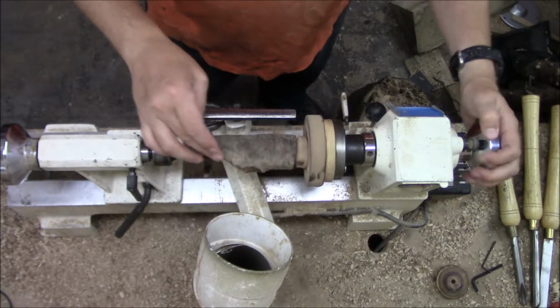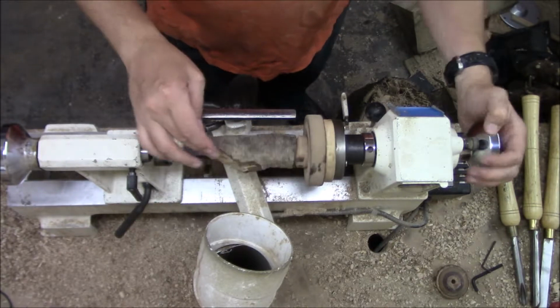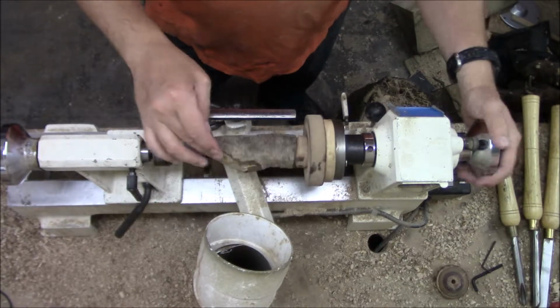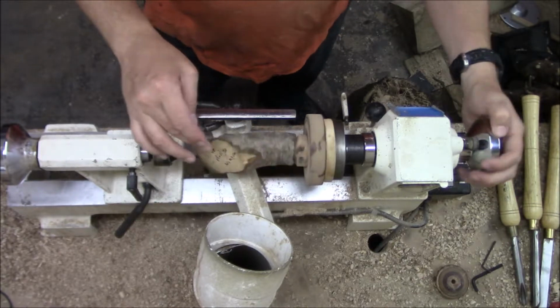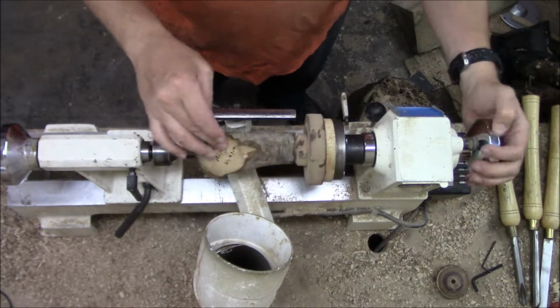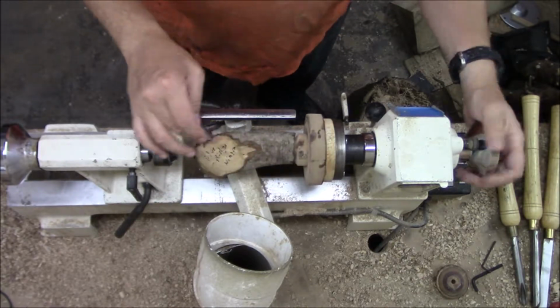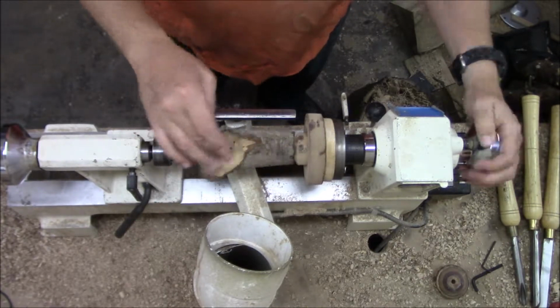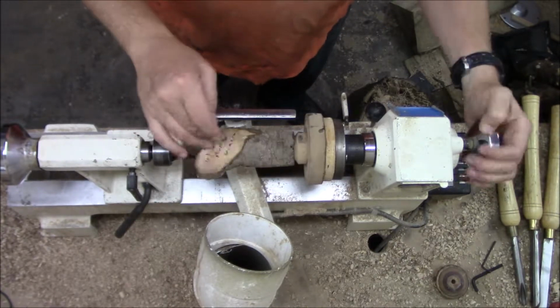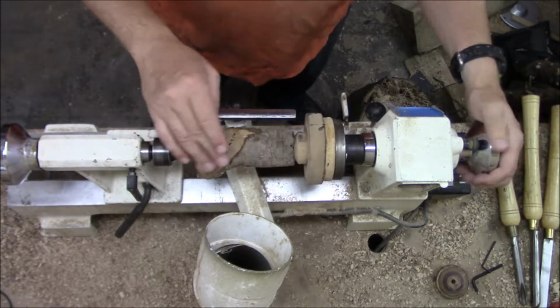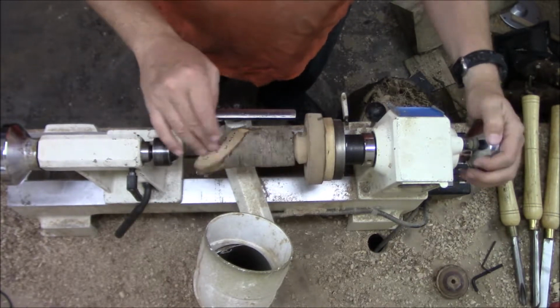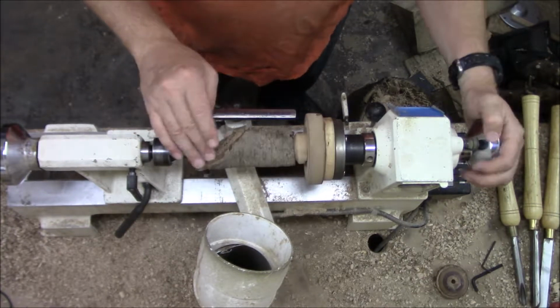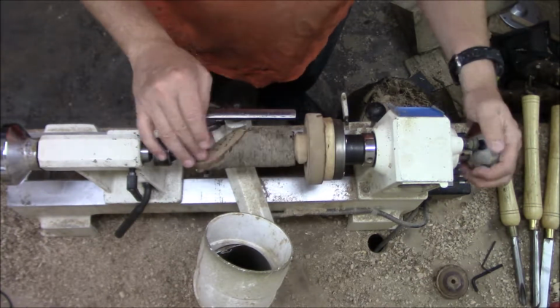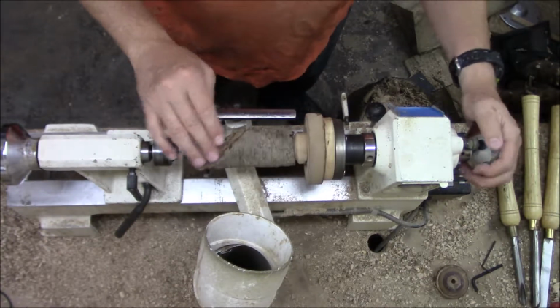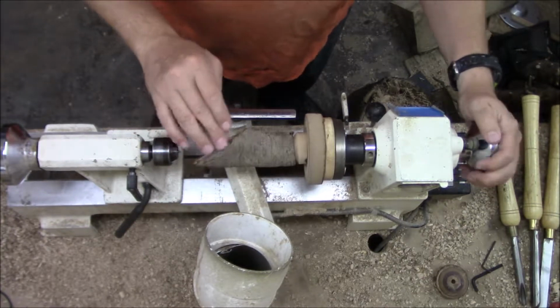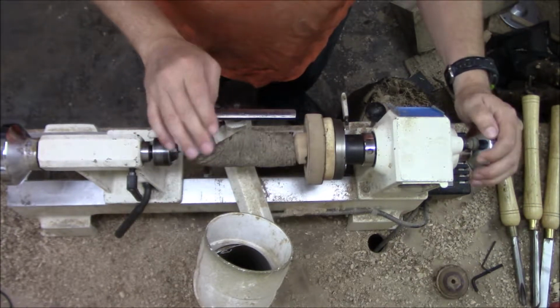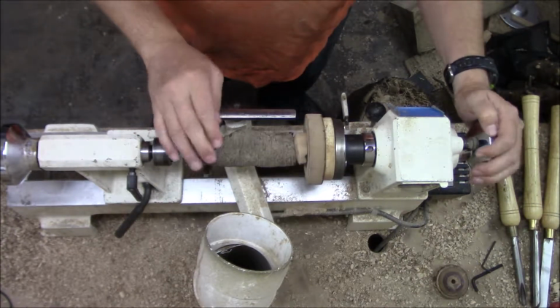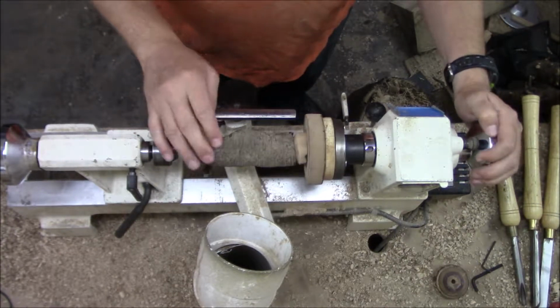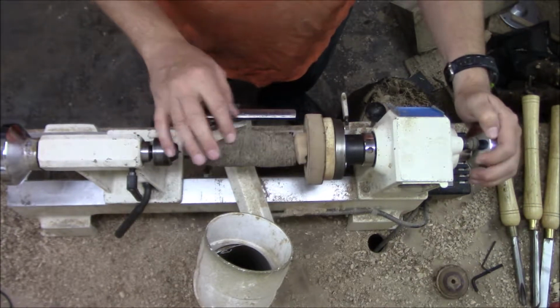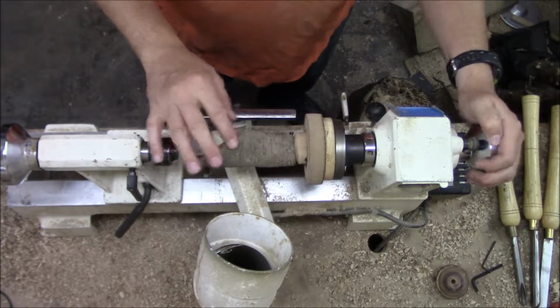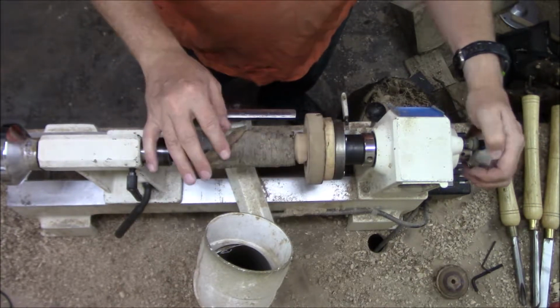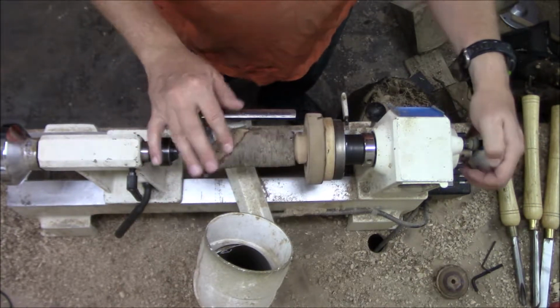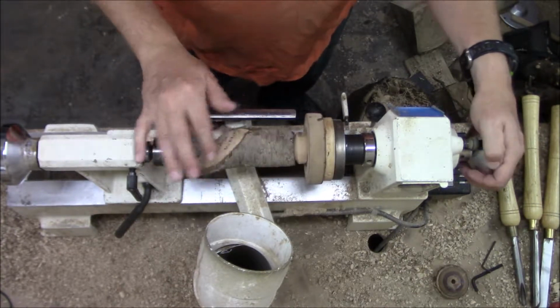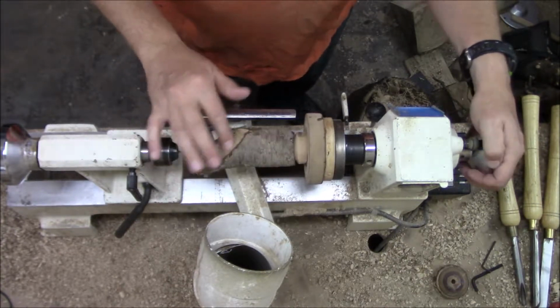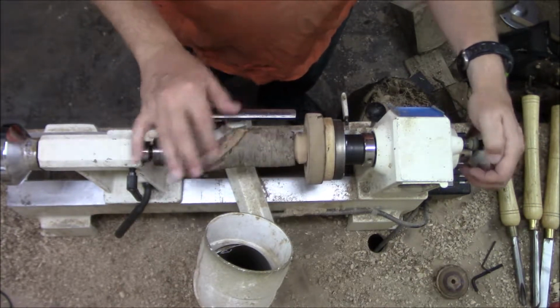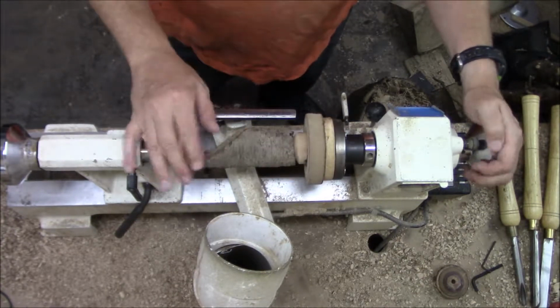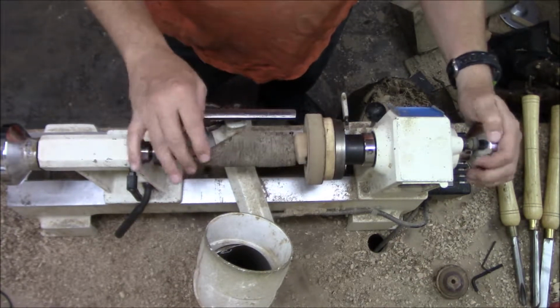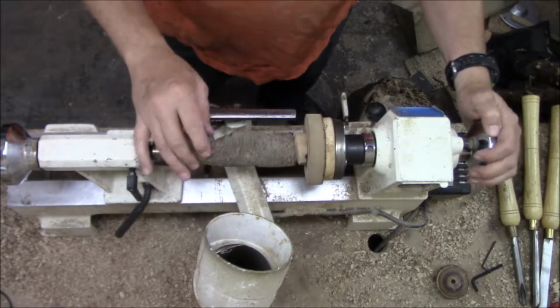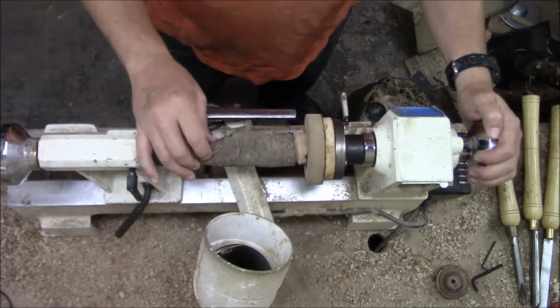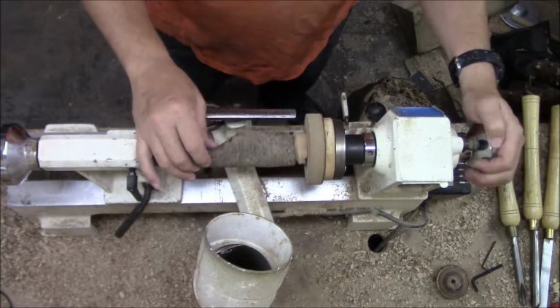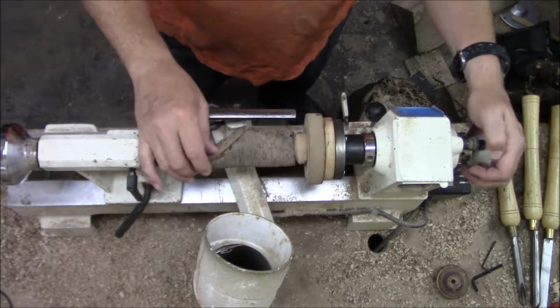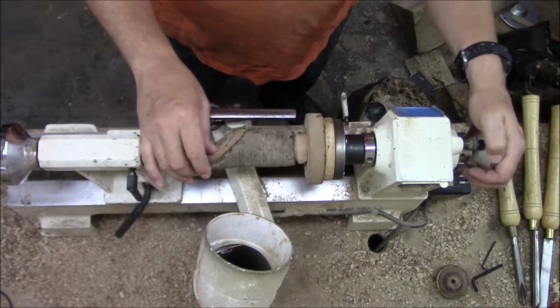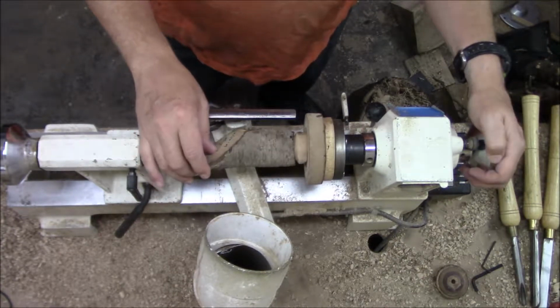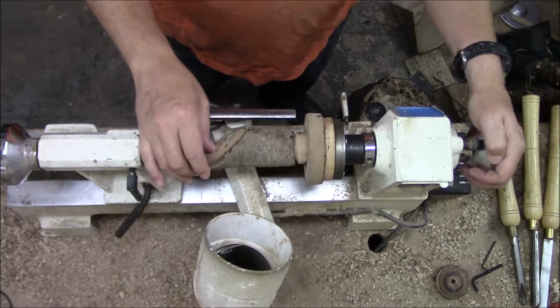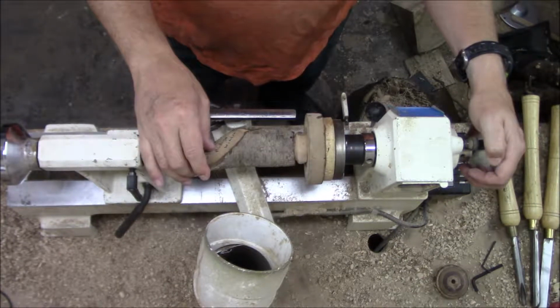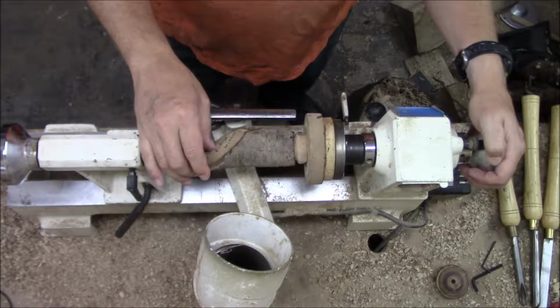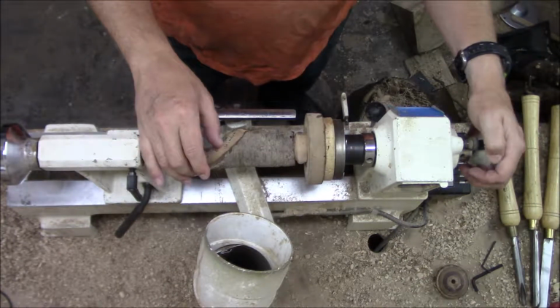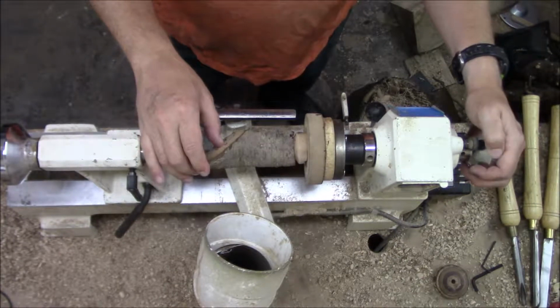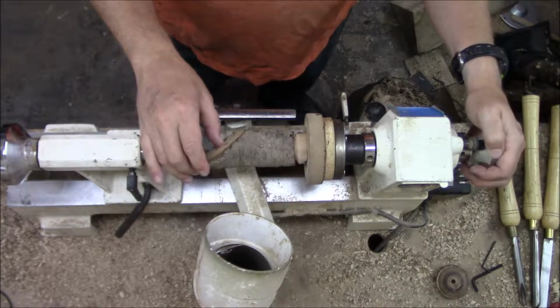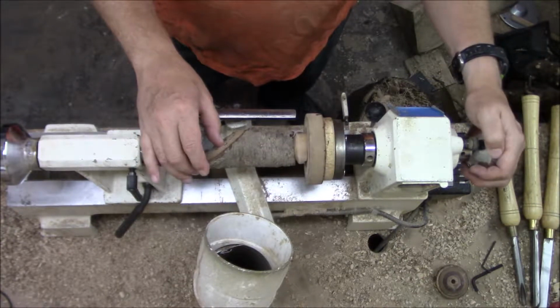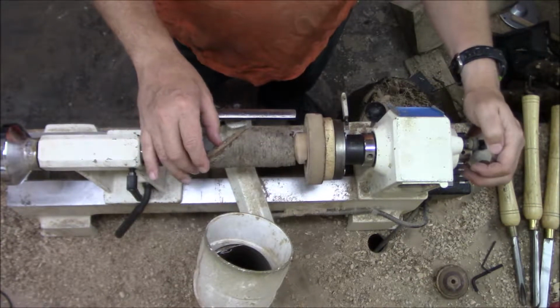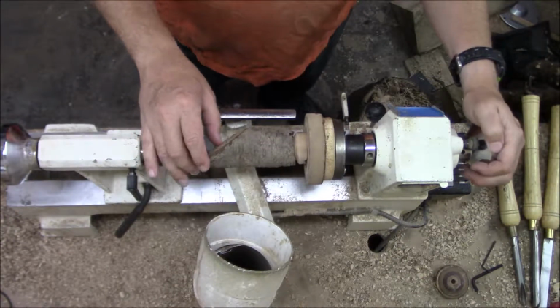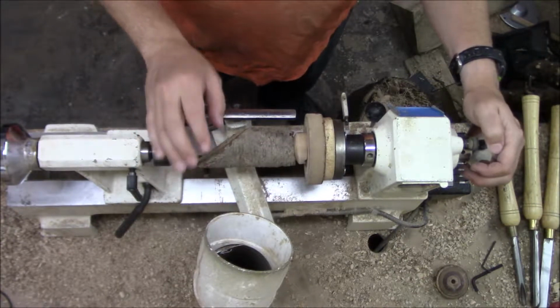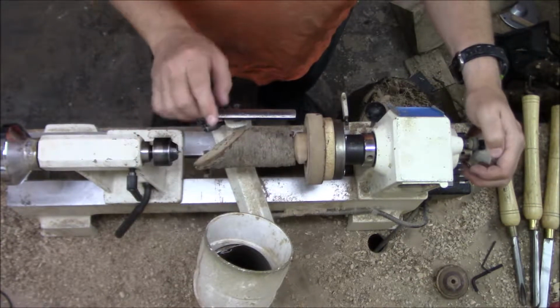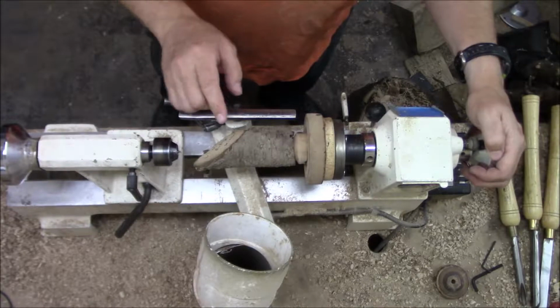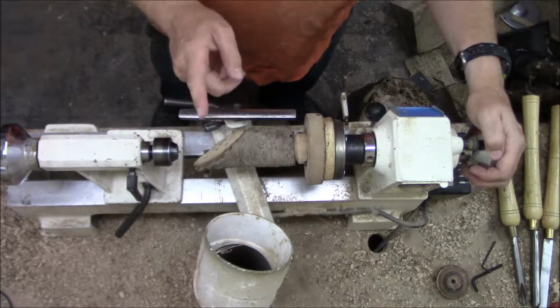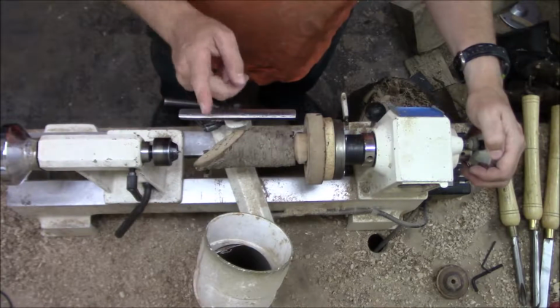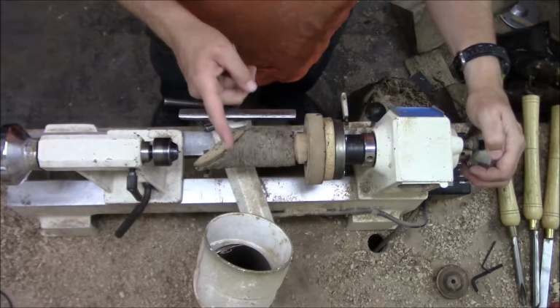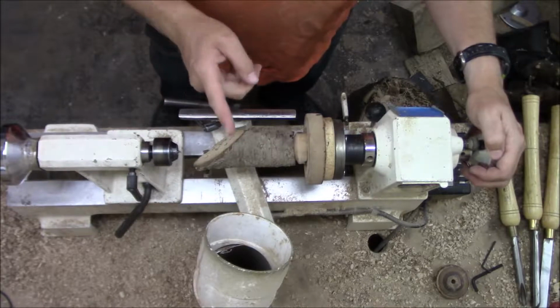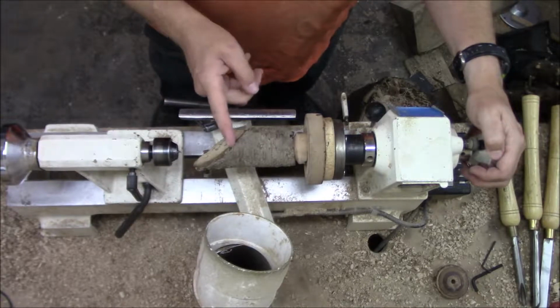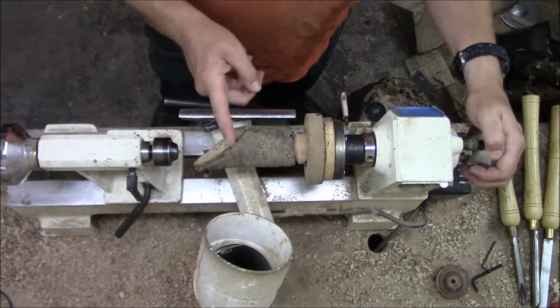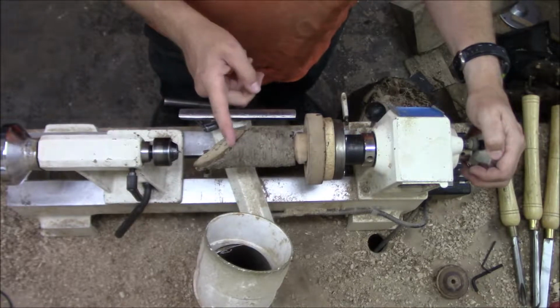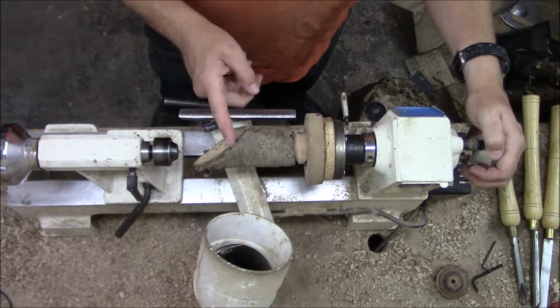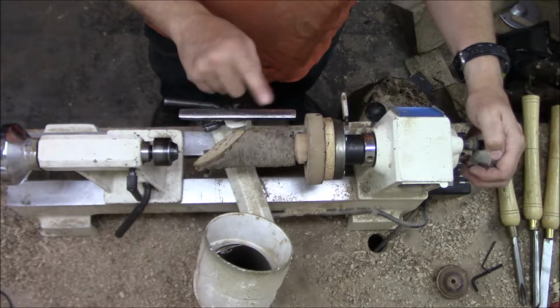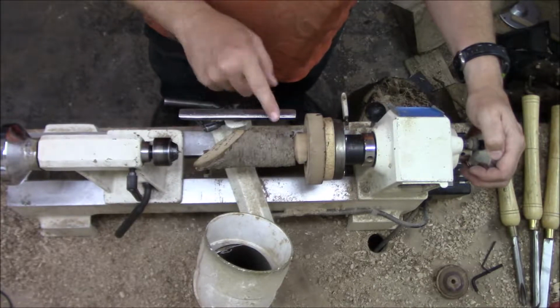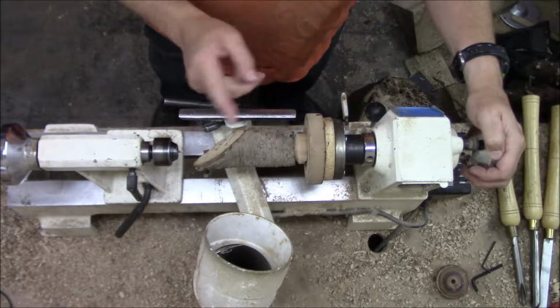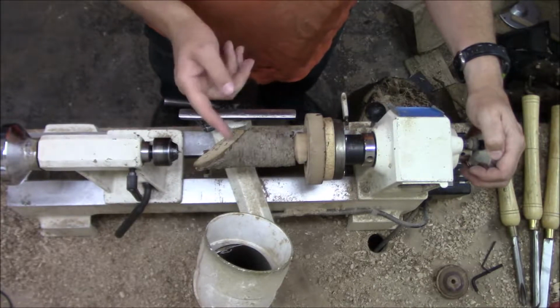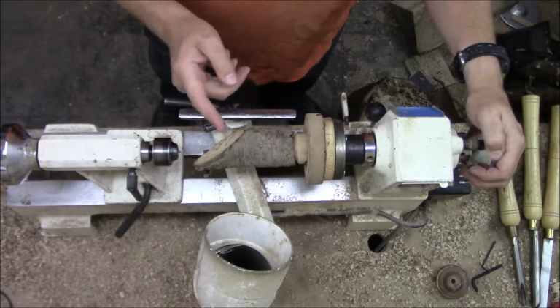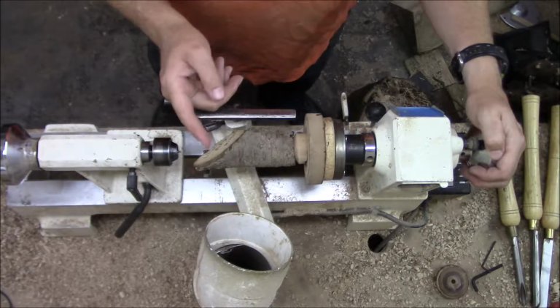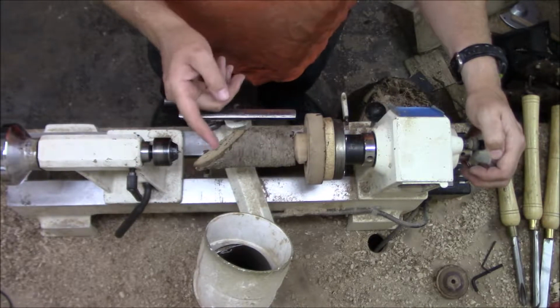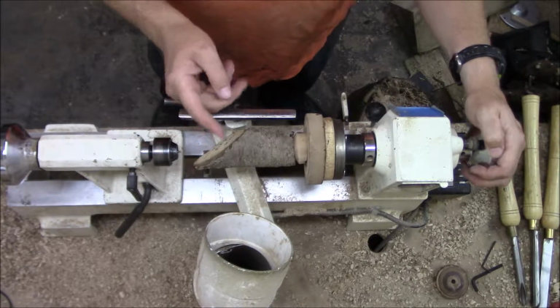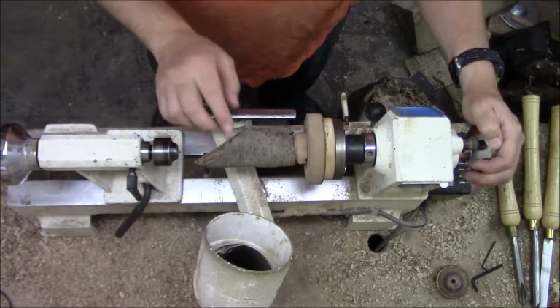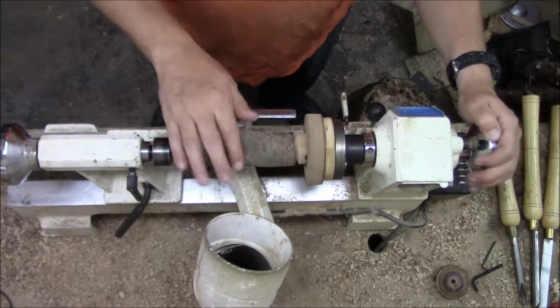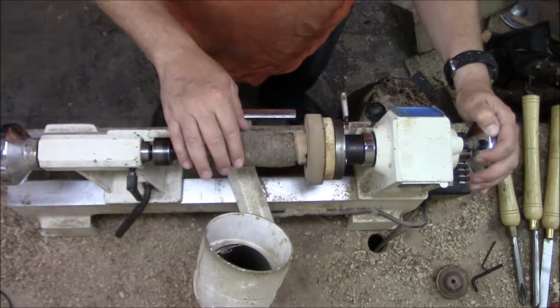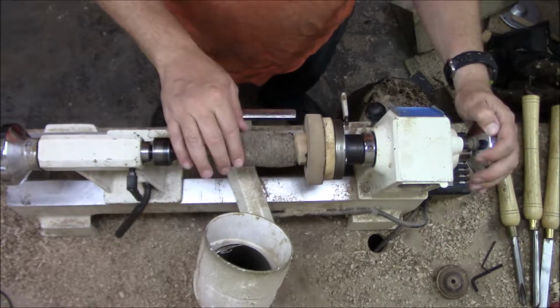So I'm going to start by just parting off some of this end part here, because there's just not something I can really work with right there. I'm going to take that off and then I'm going to work on shaping.